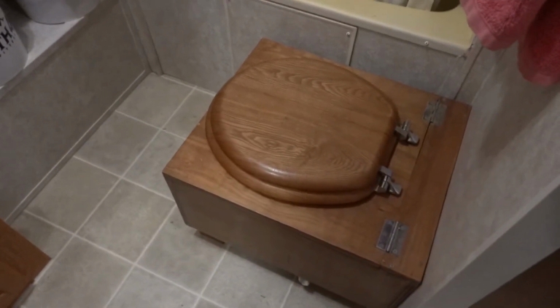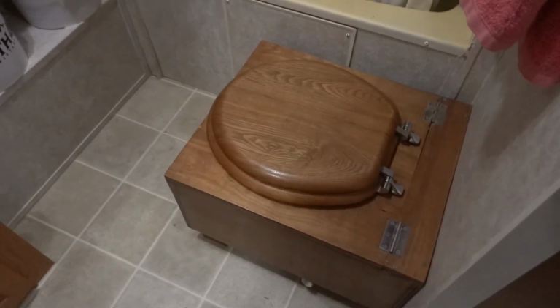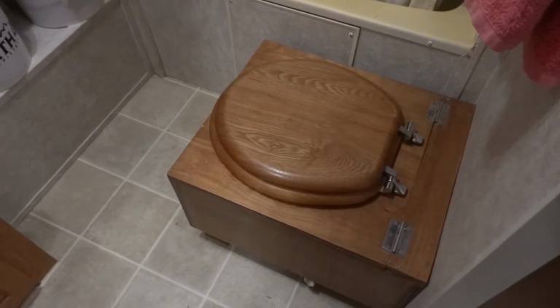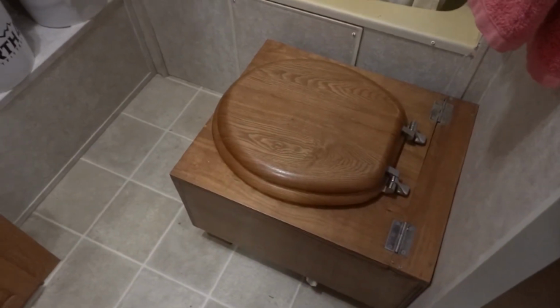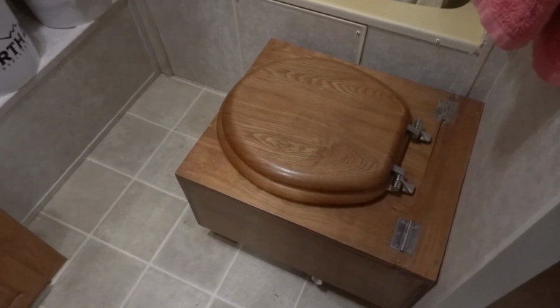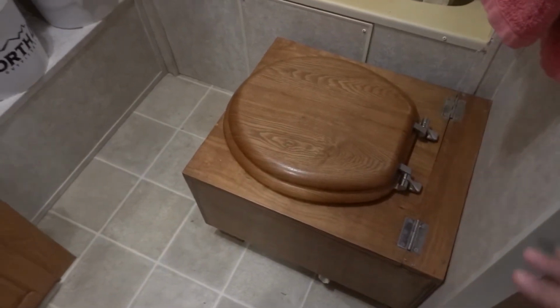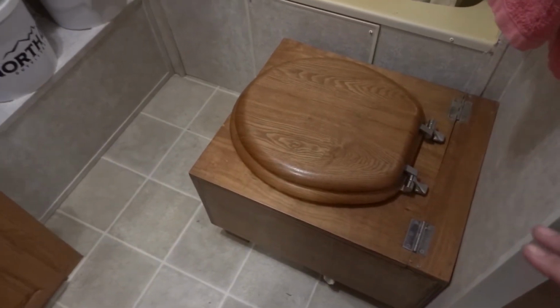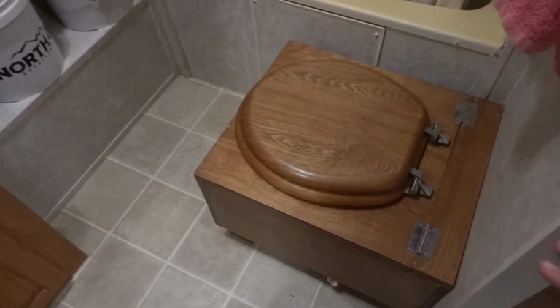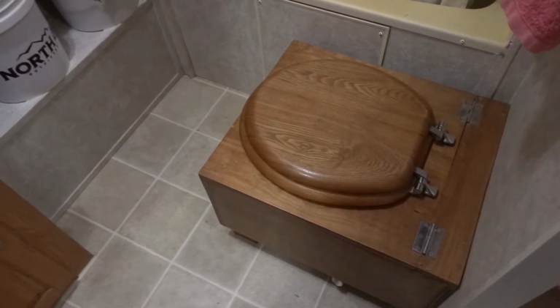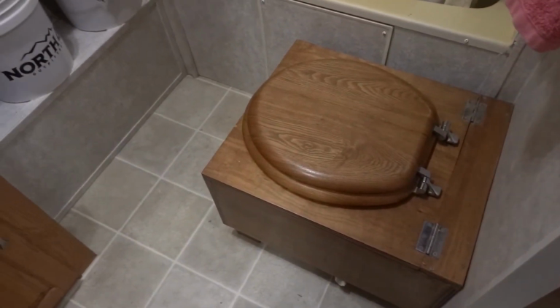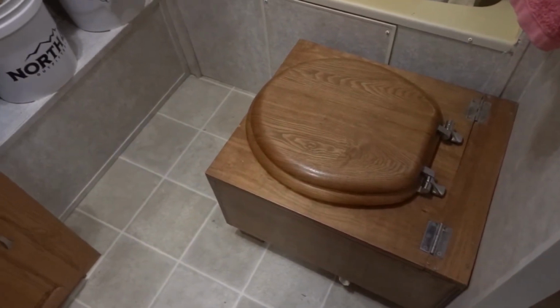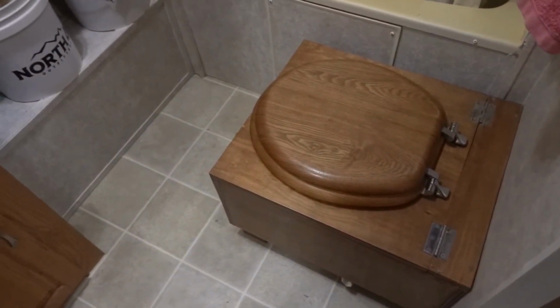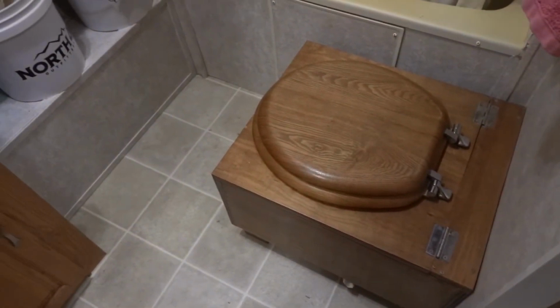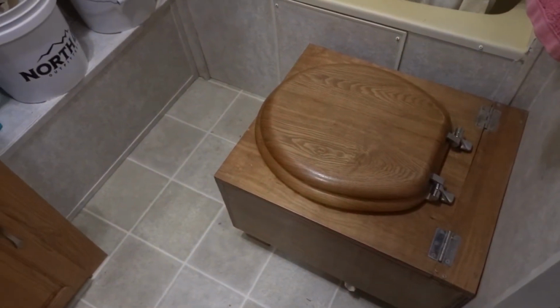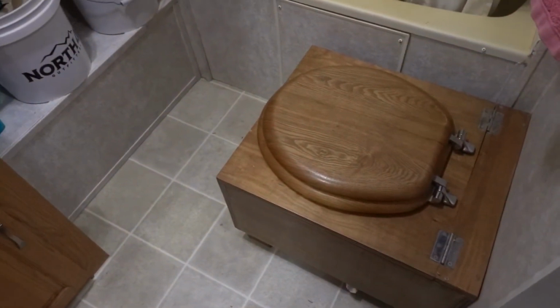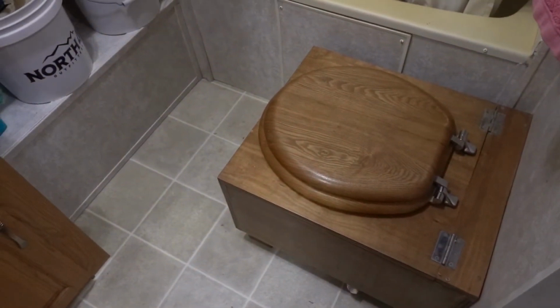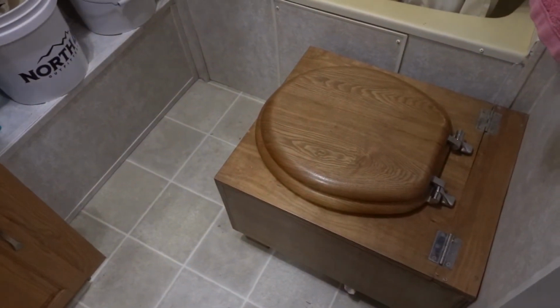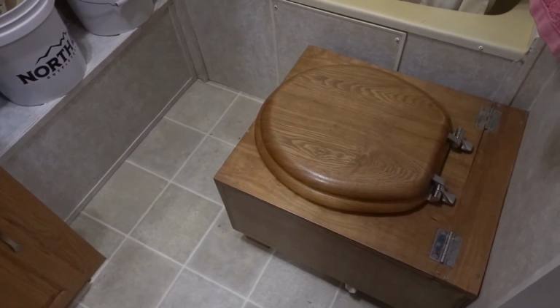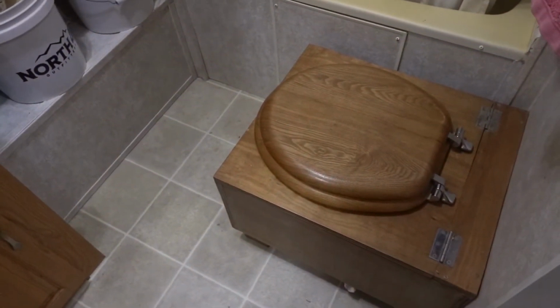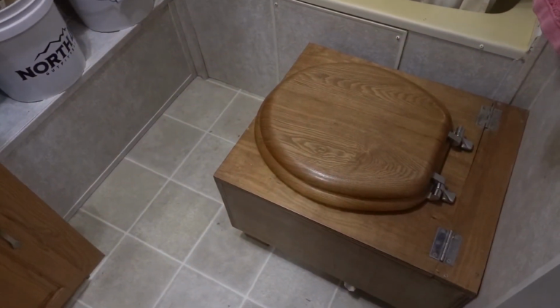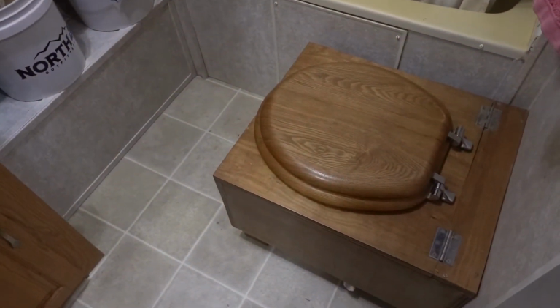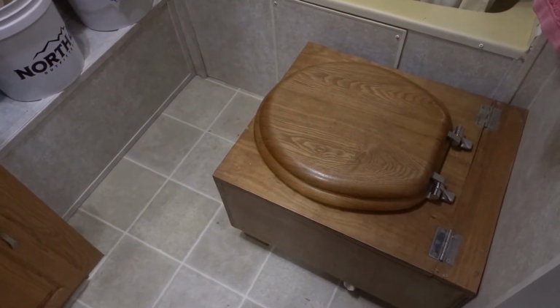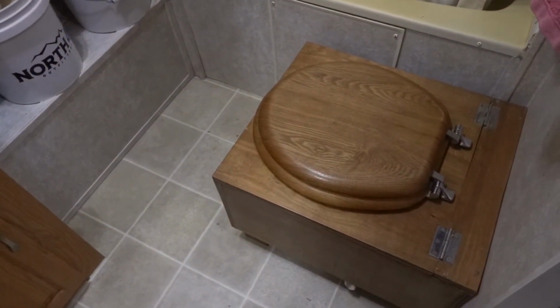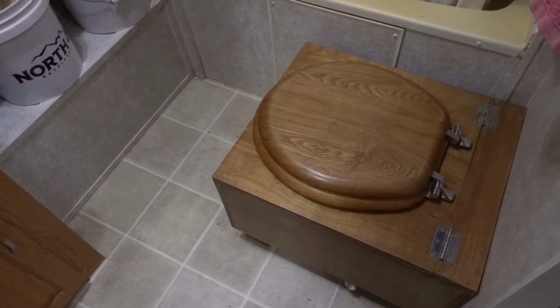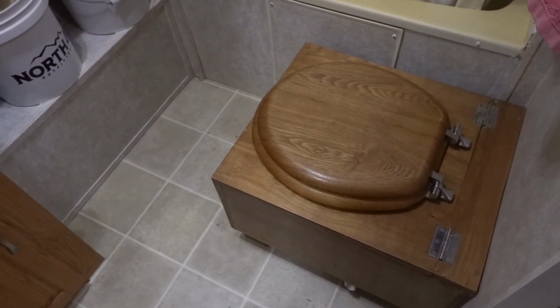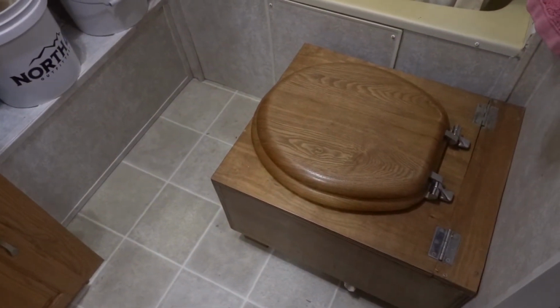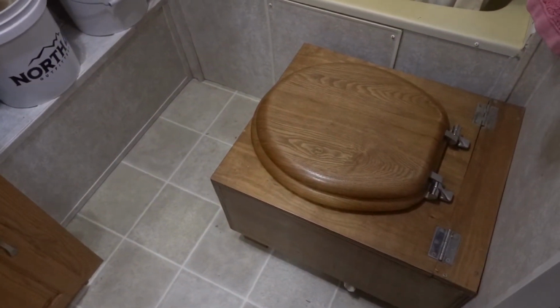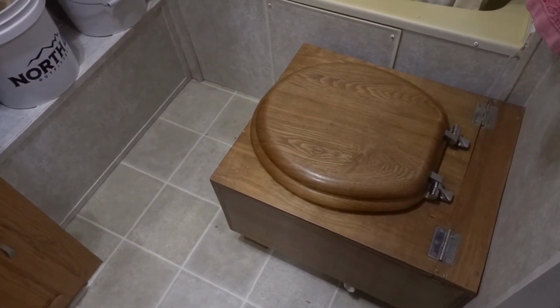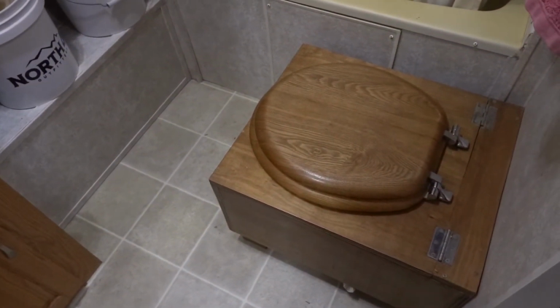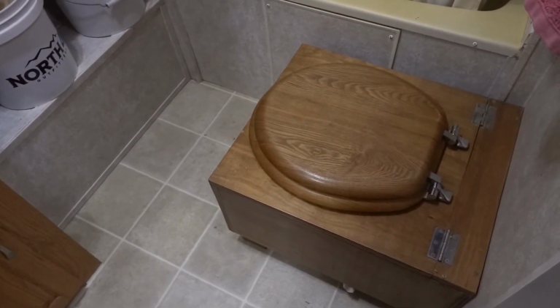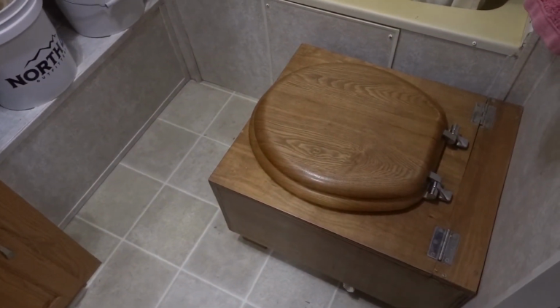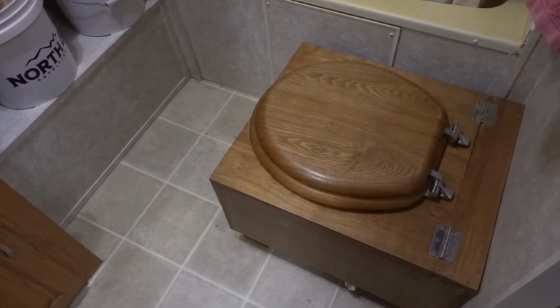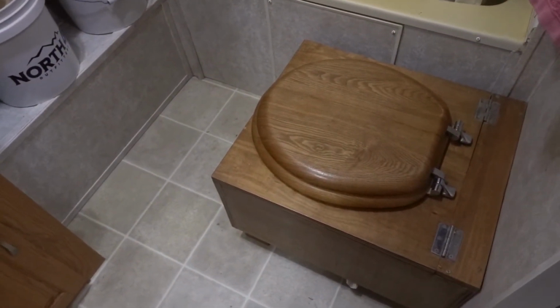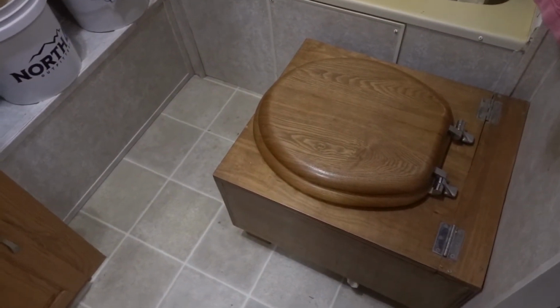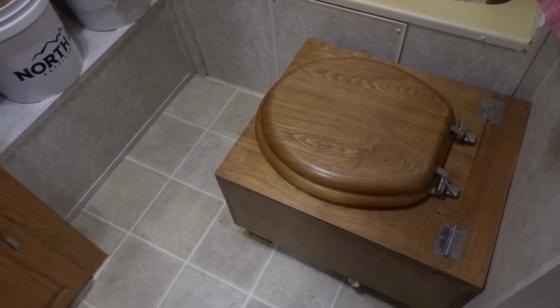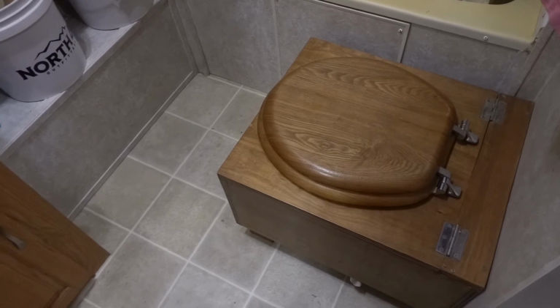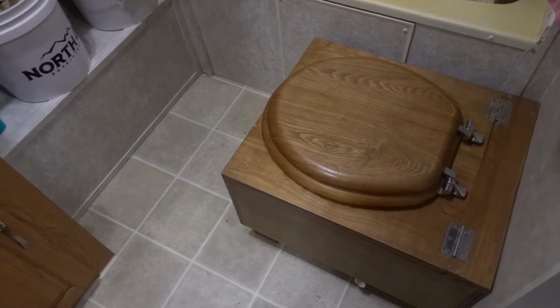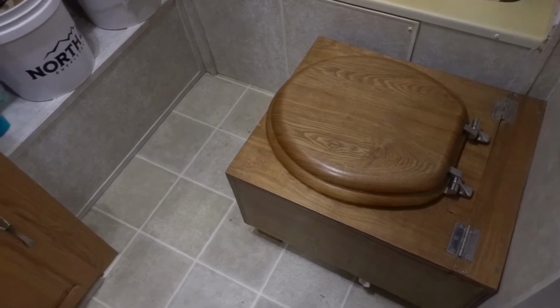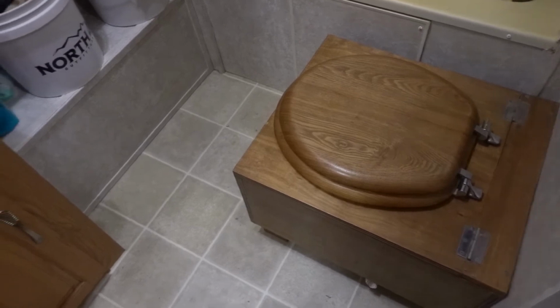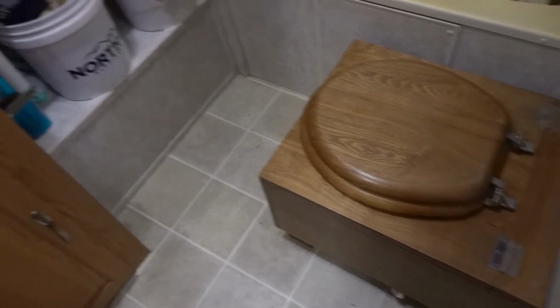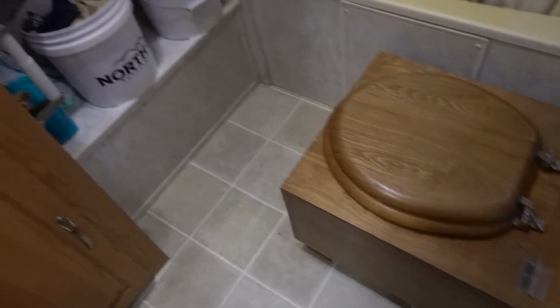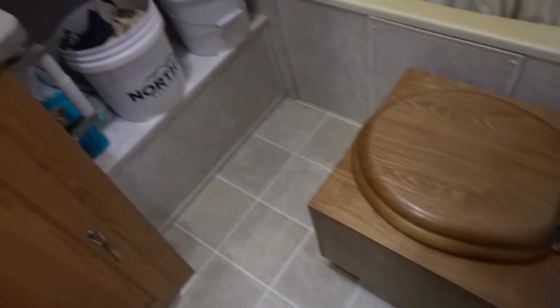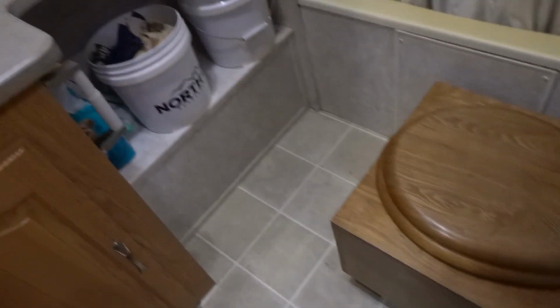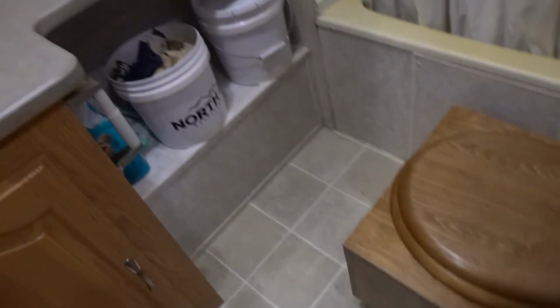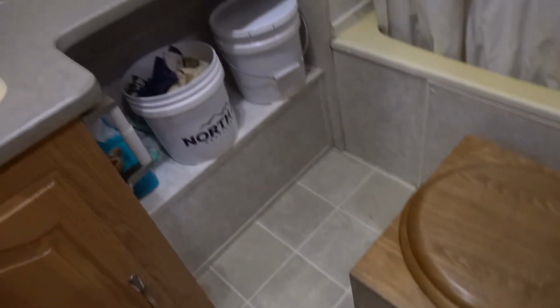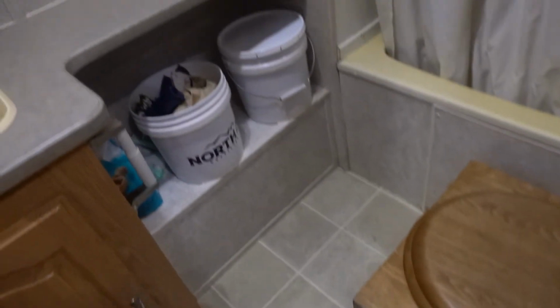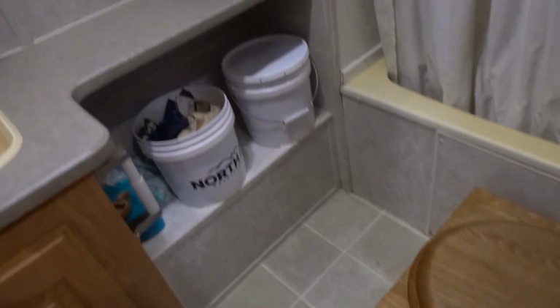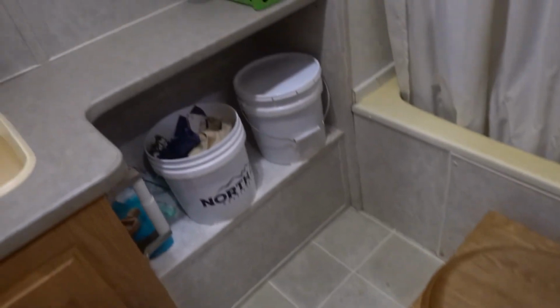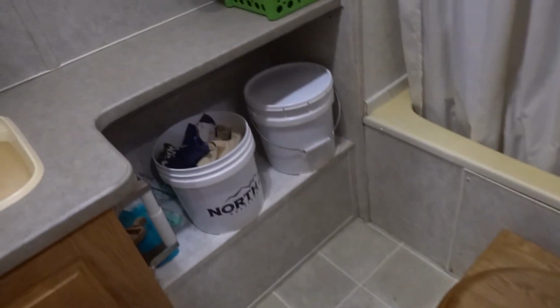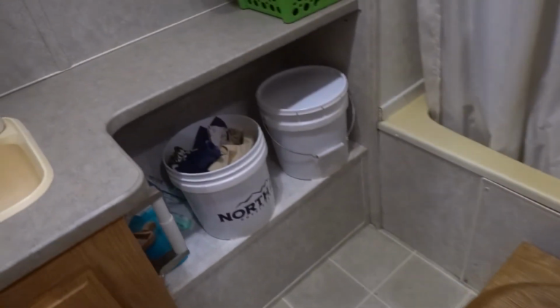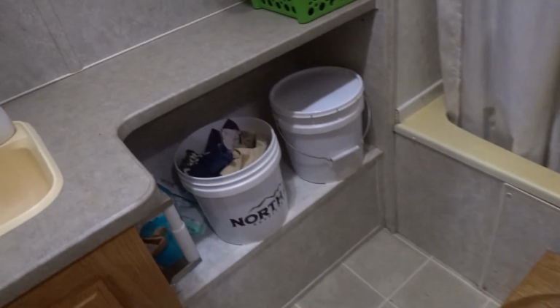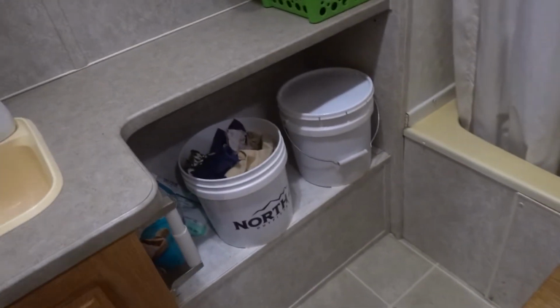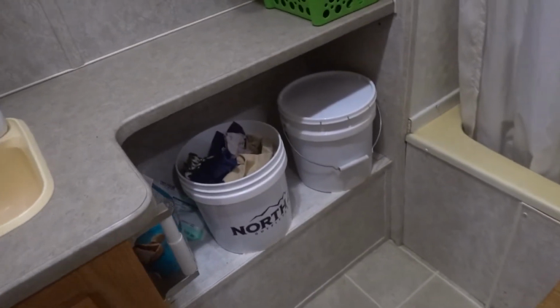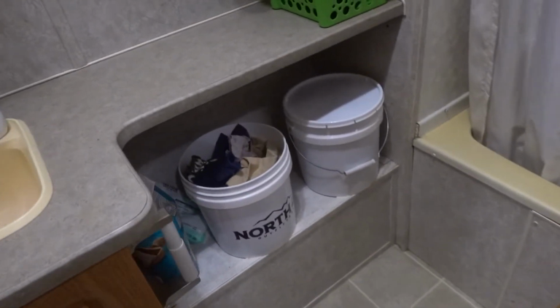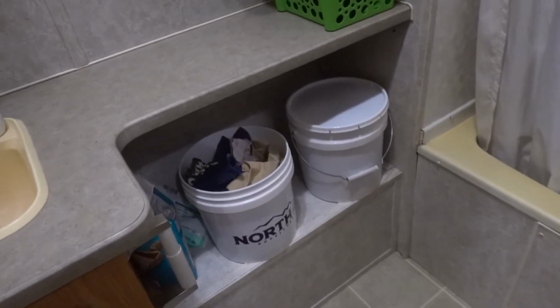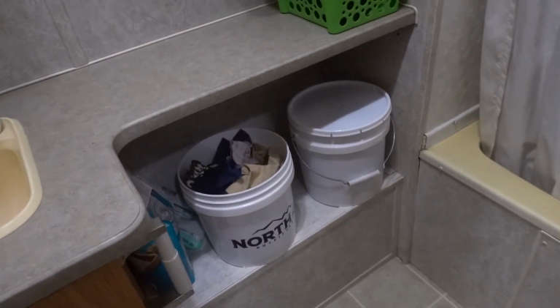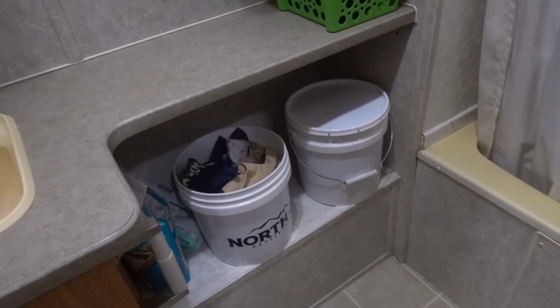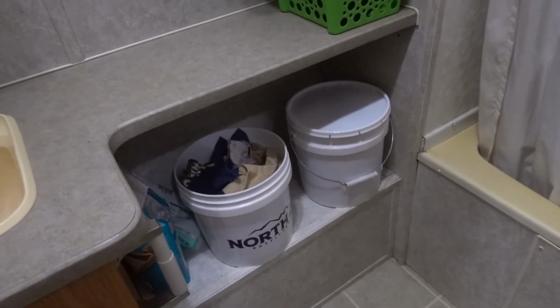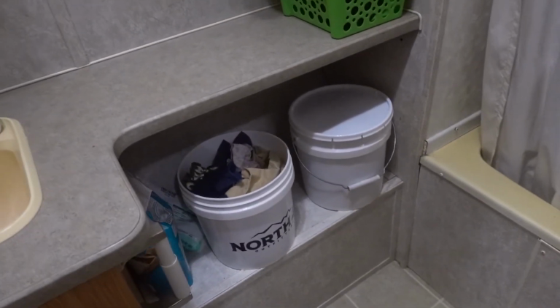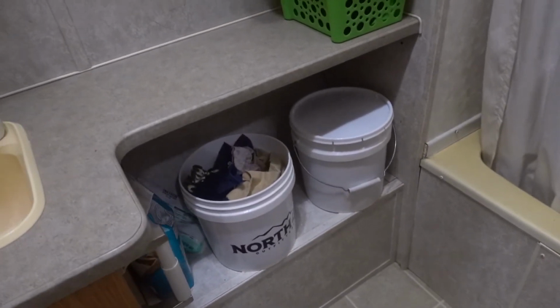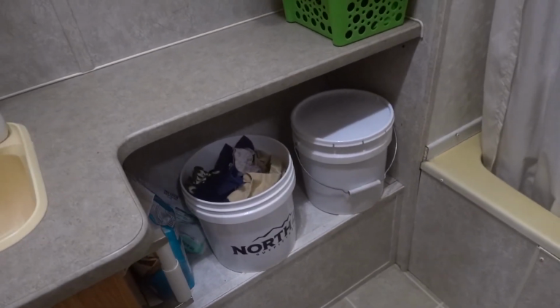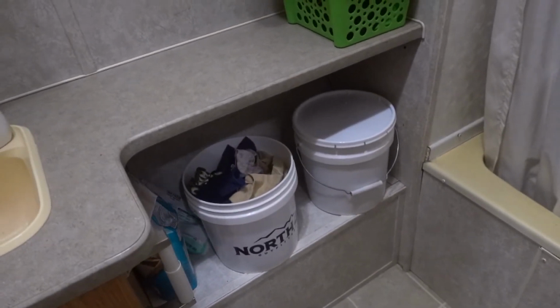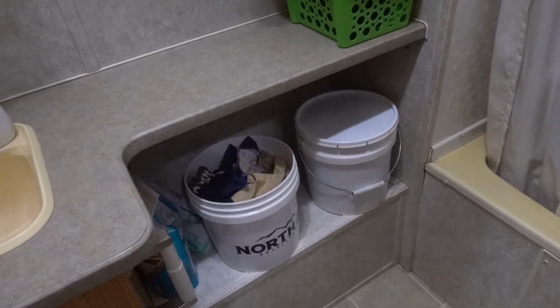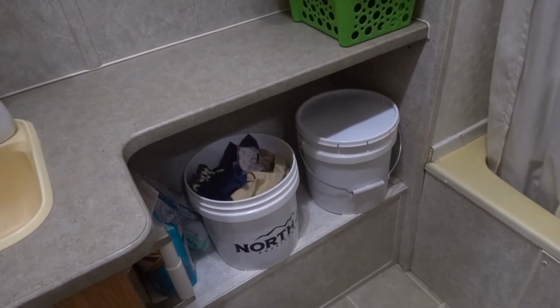After two years, we still love this composting toilet. We use family cloth now, so we have a clean bin and a dirty bin.